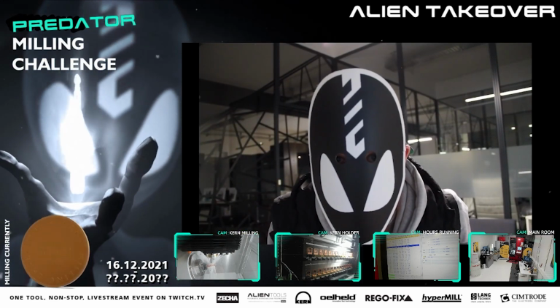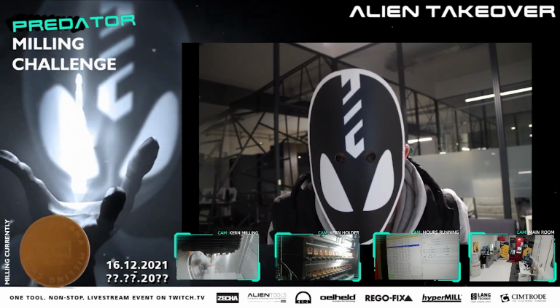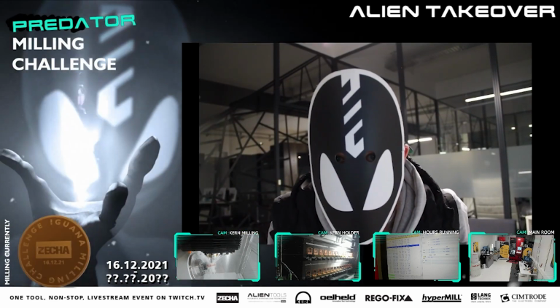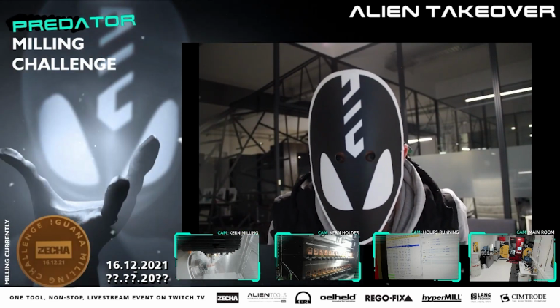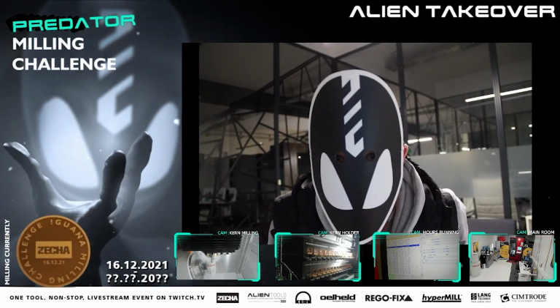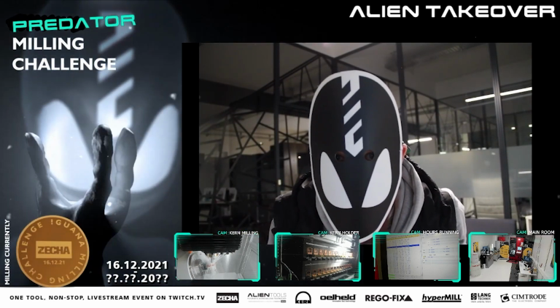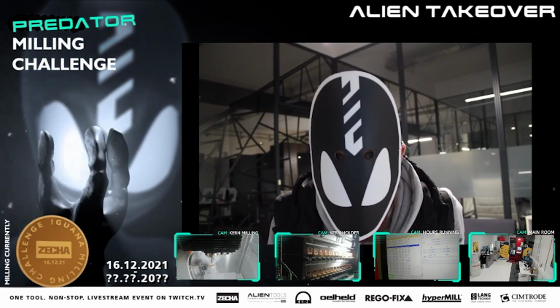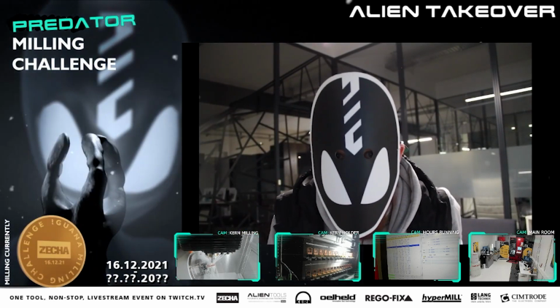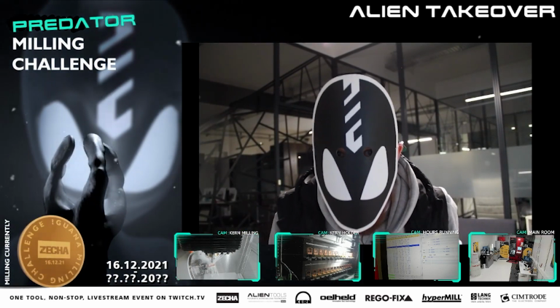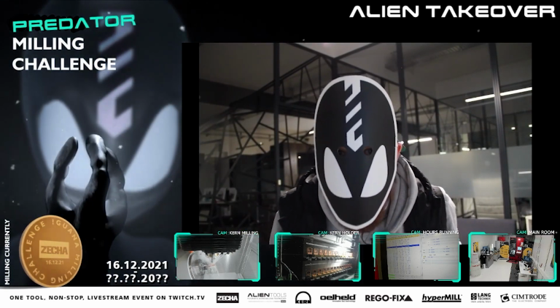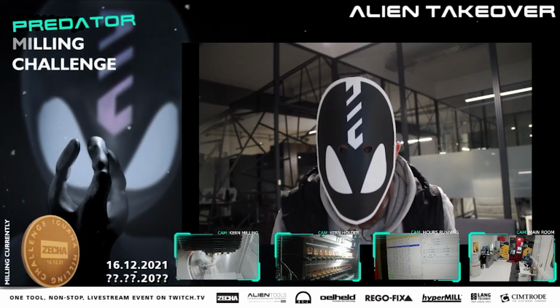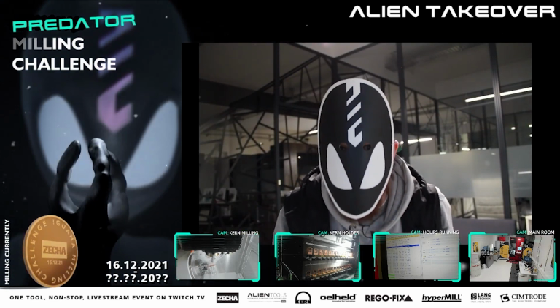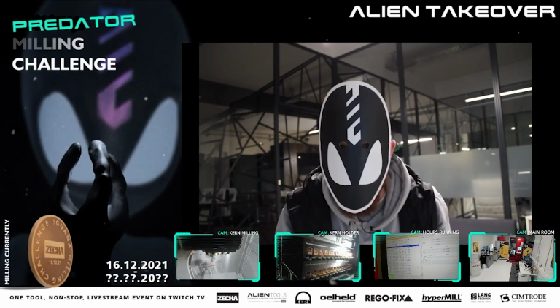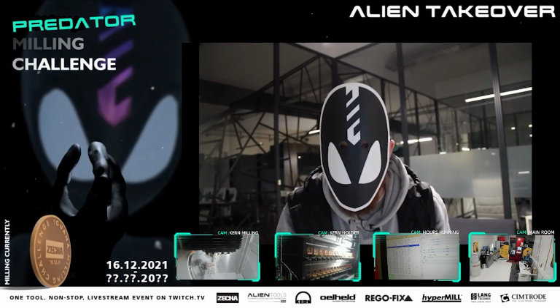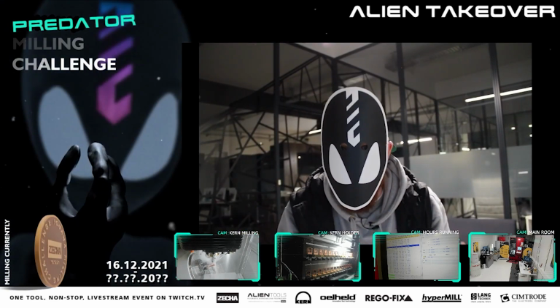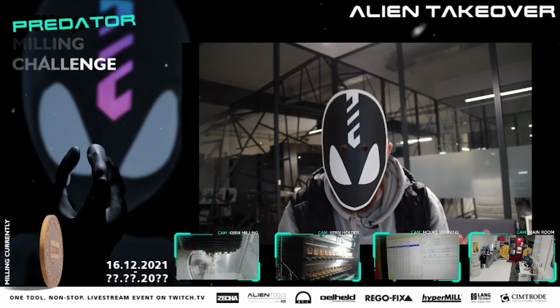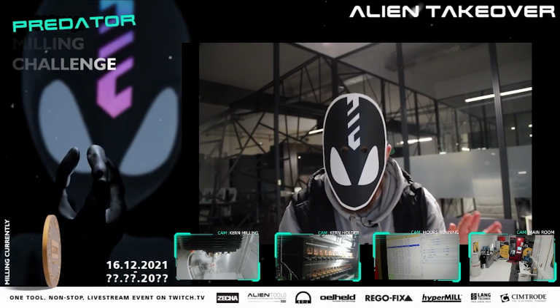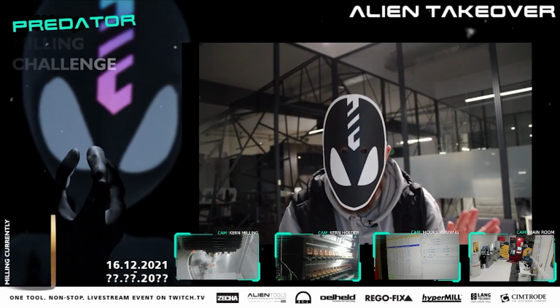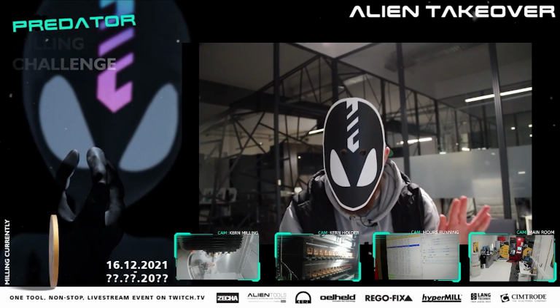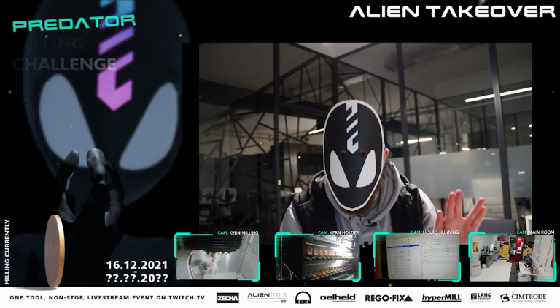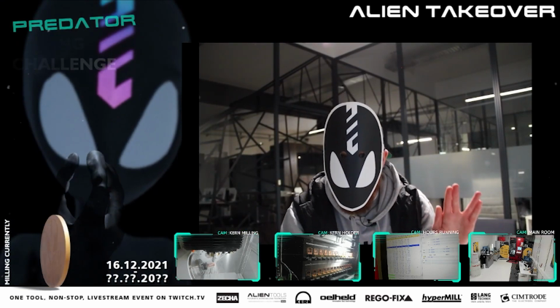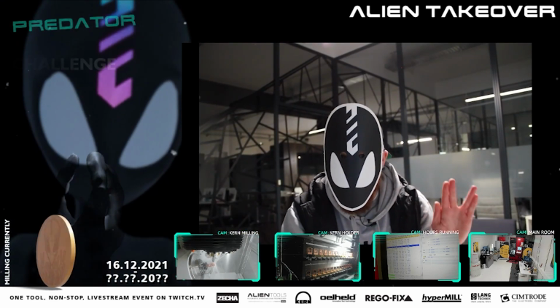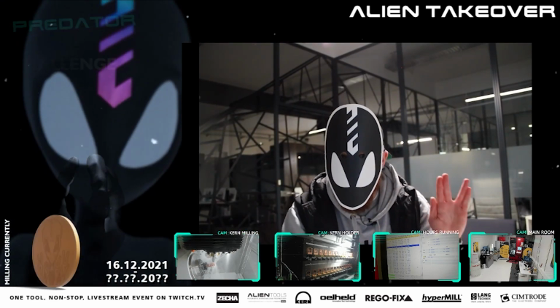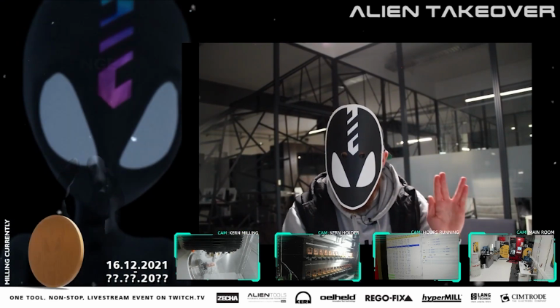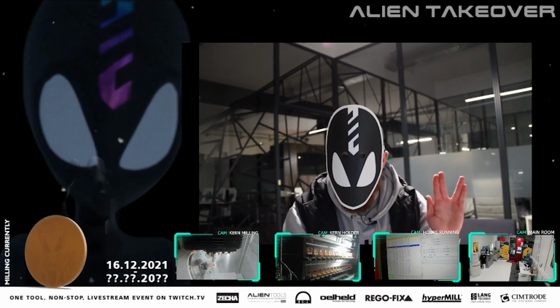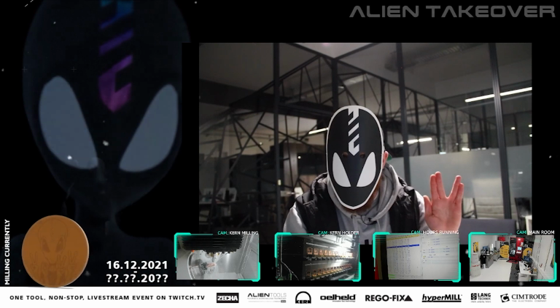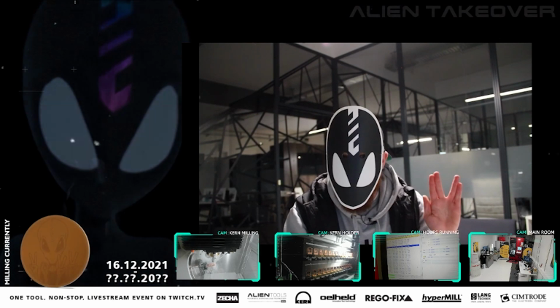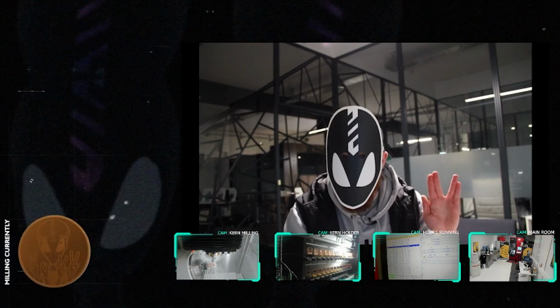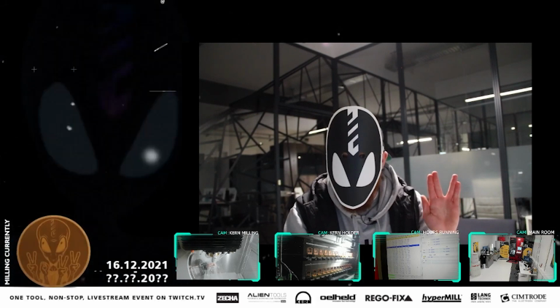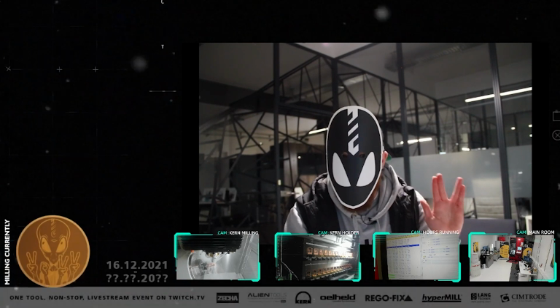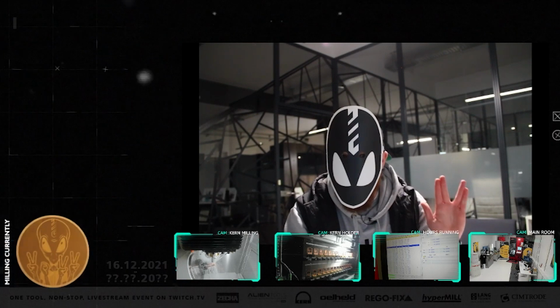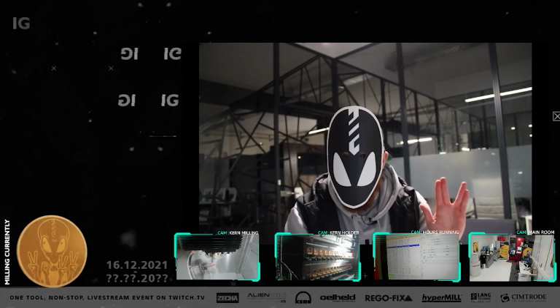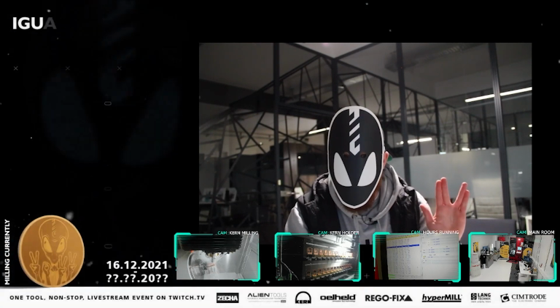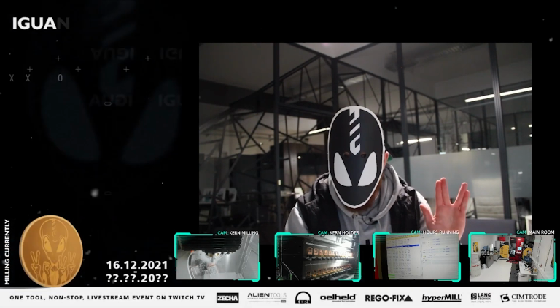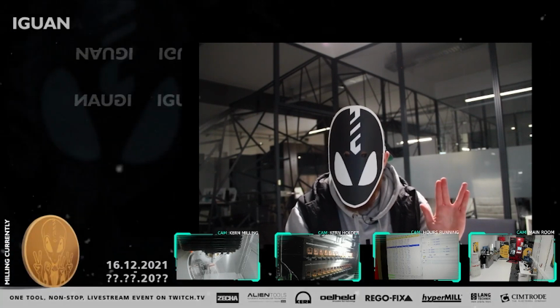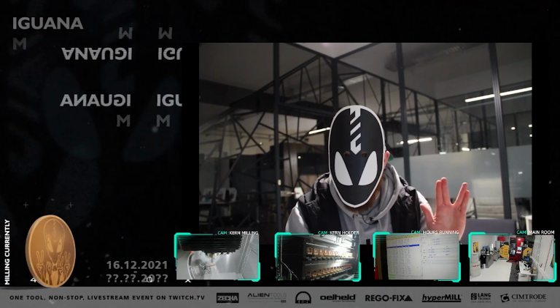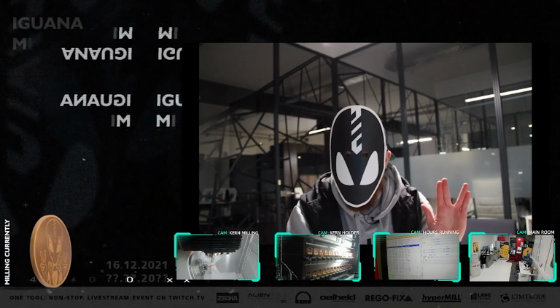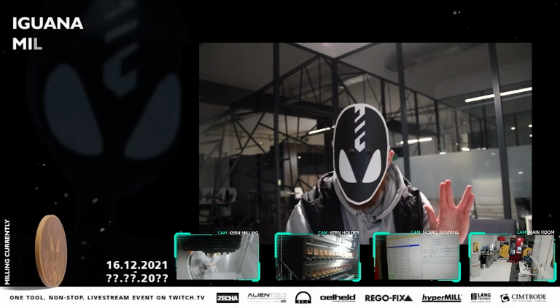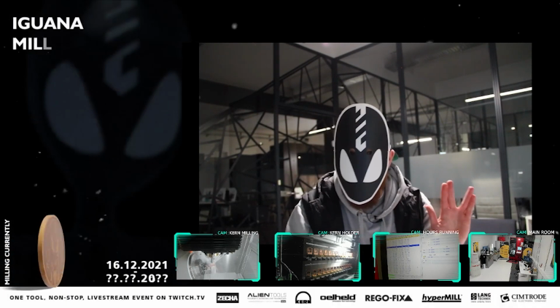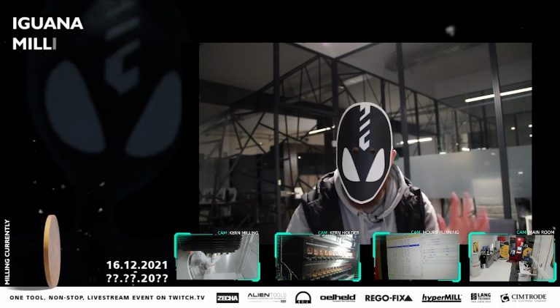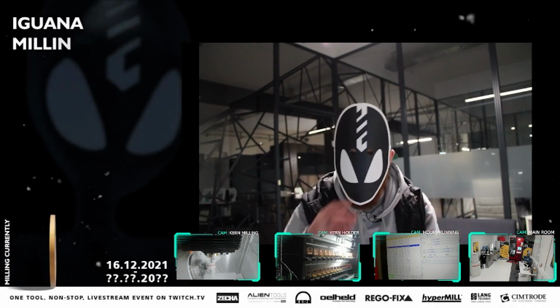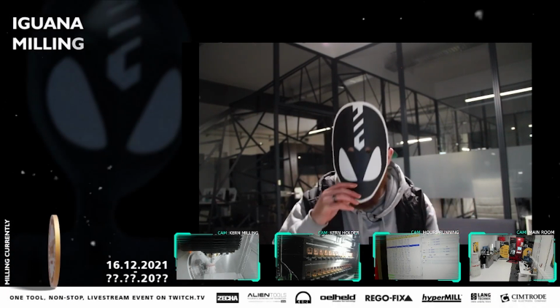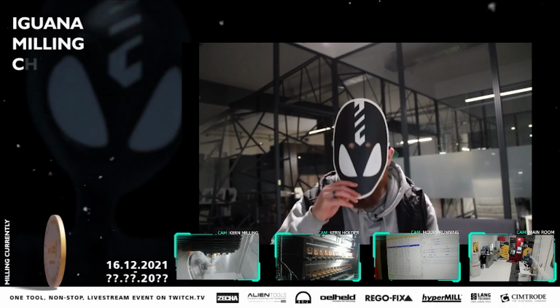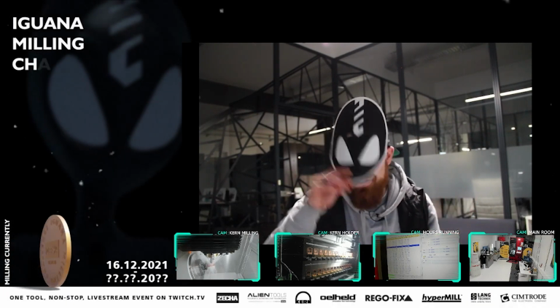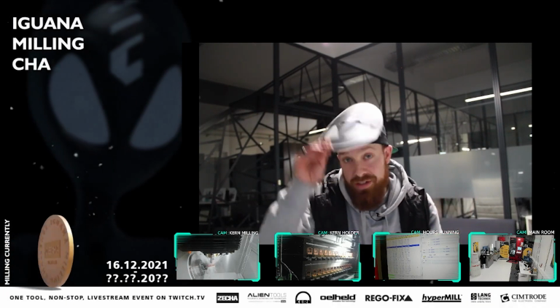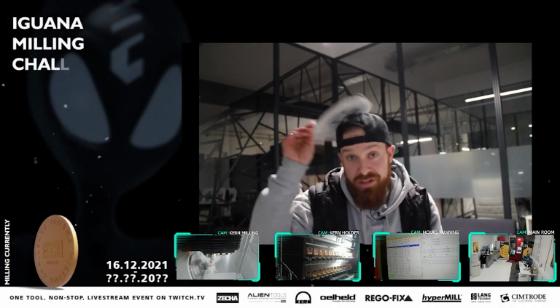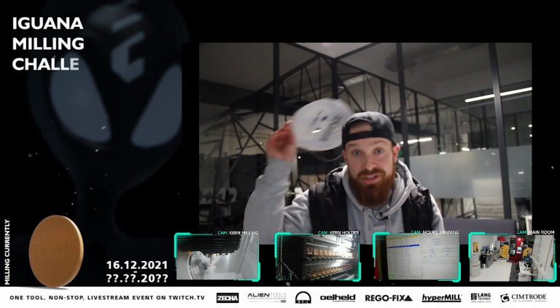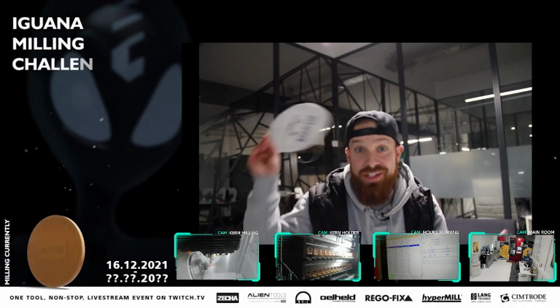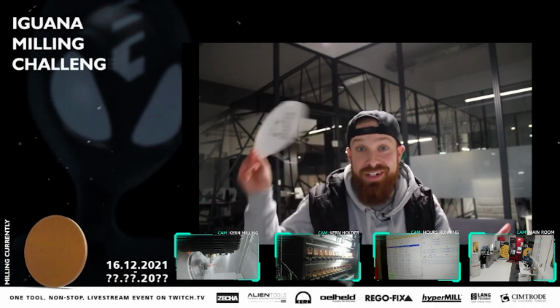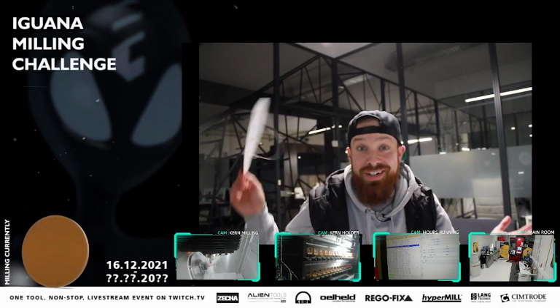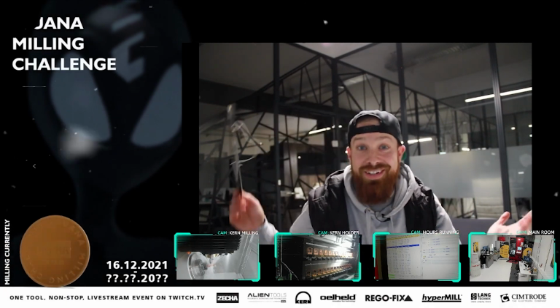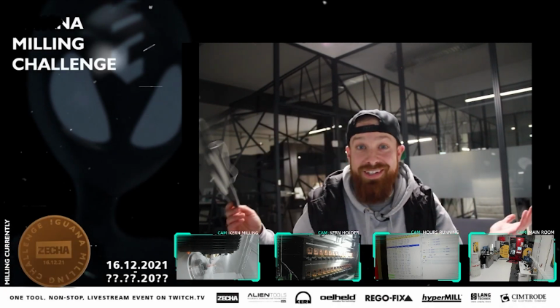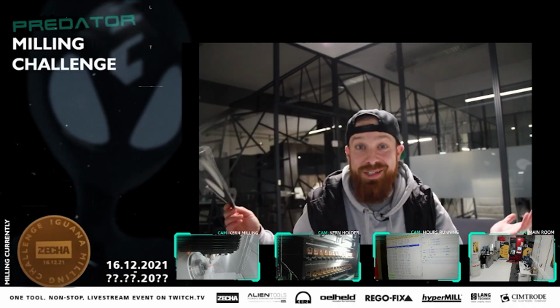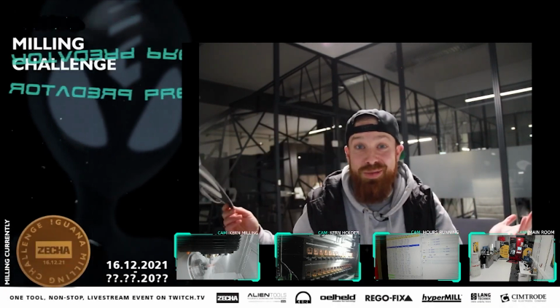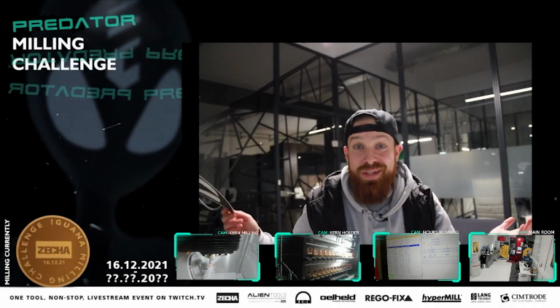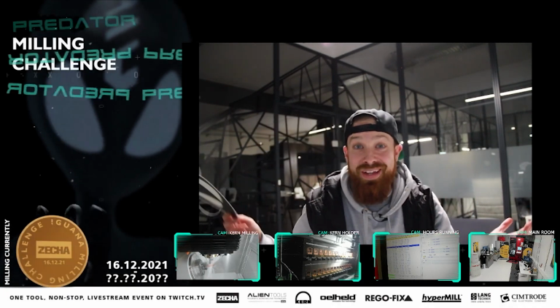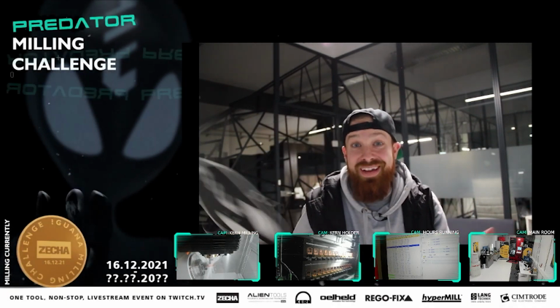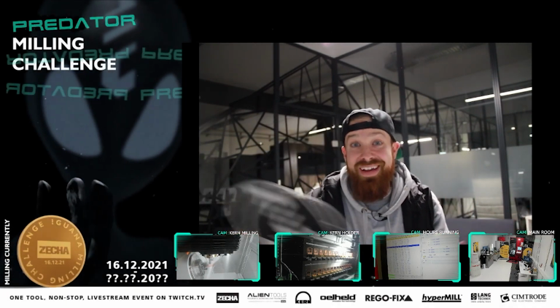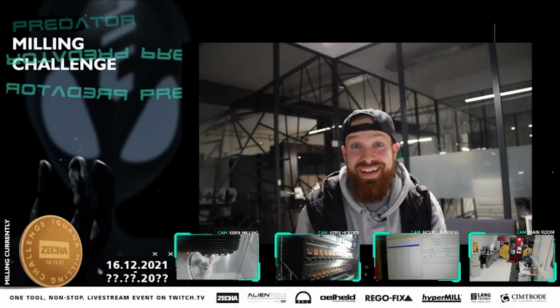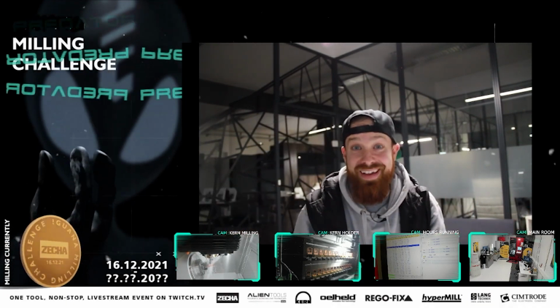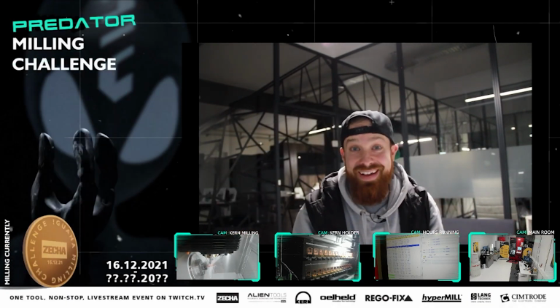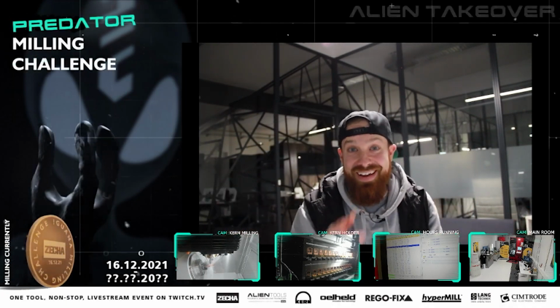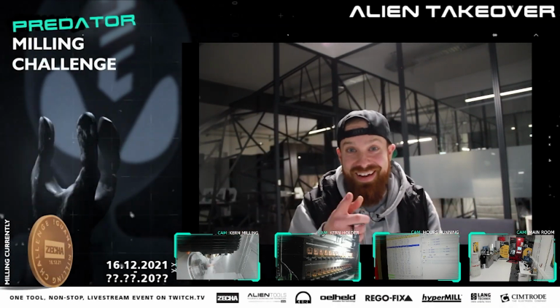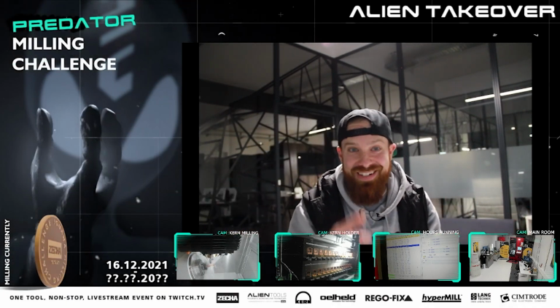Welcome to the alien takeover. Just kidding, it's me. Gotcha.